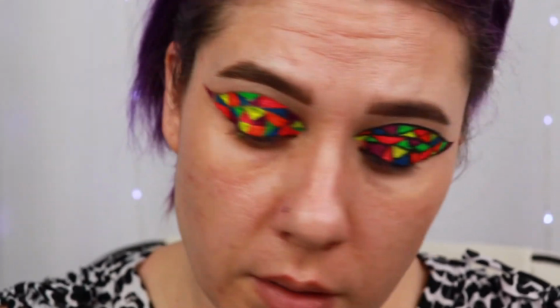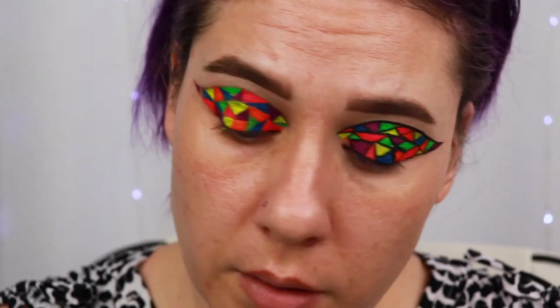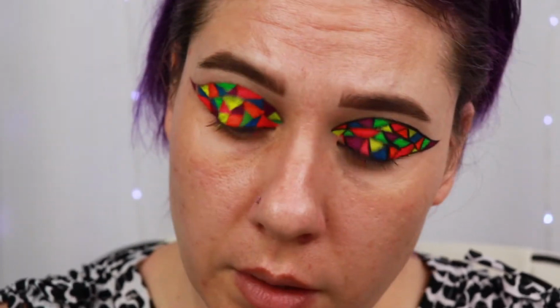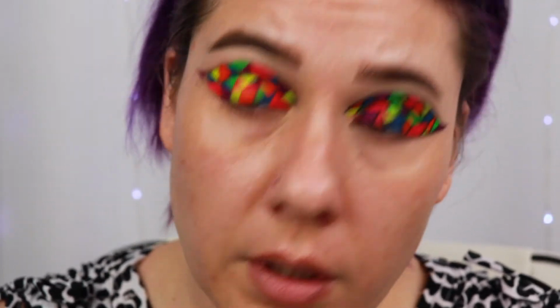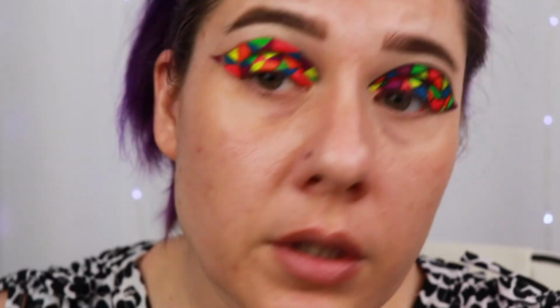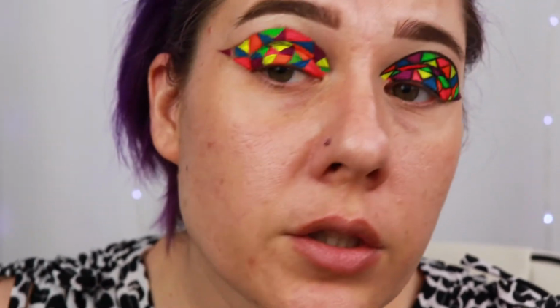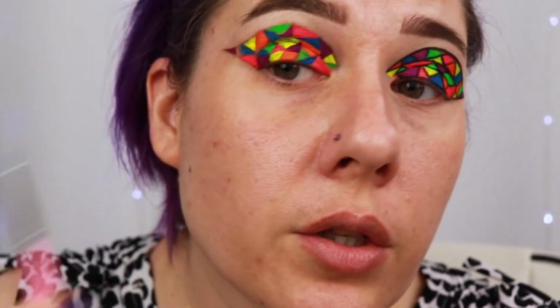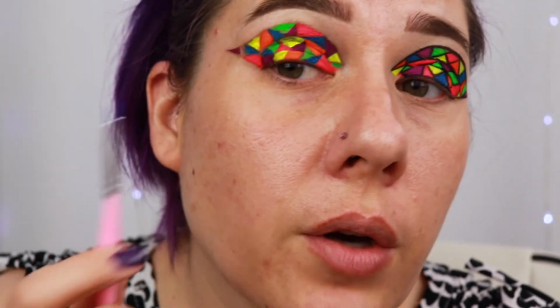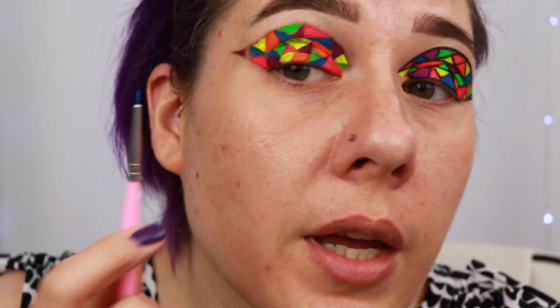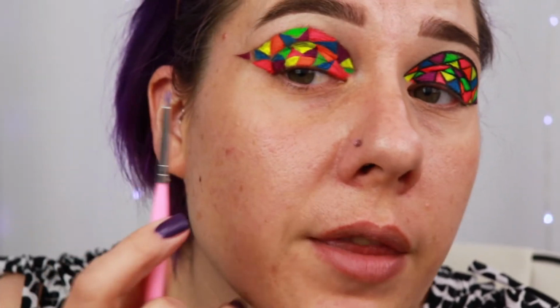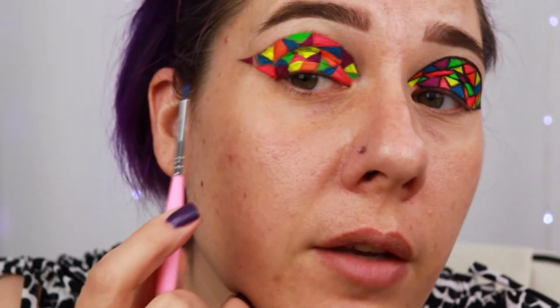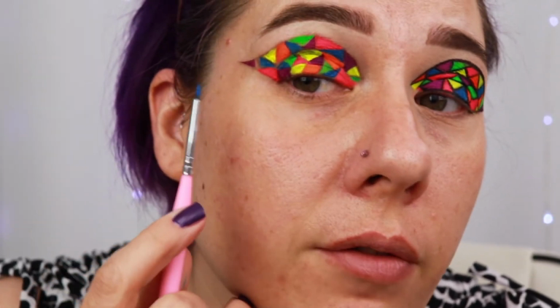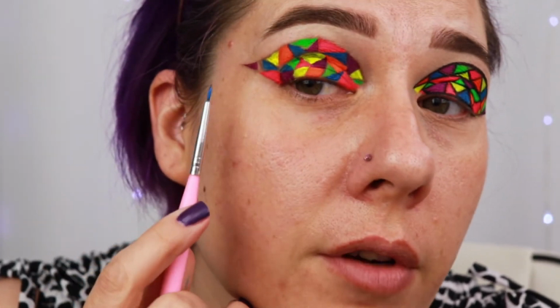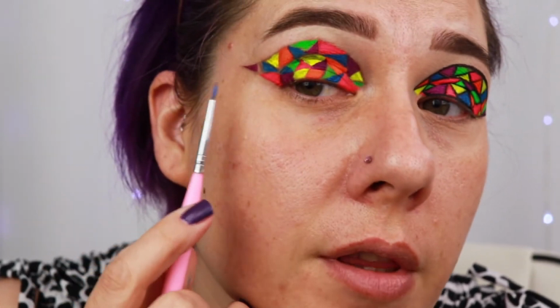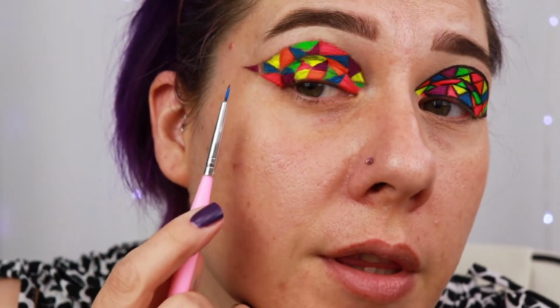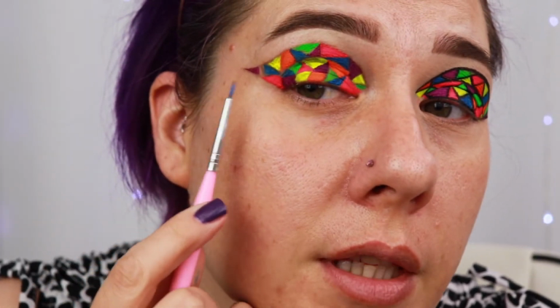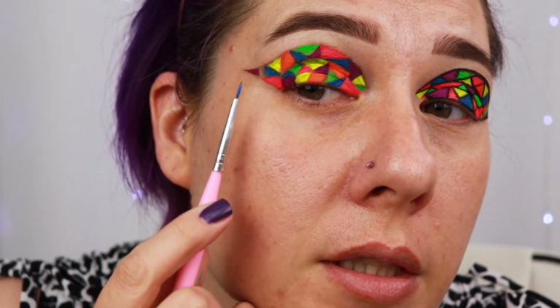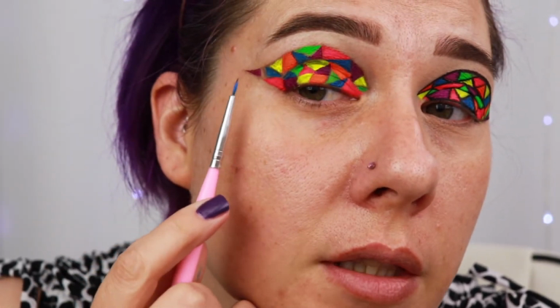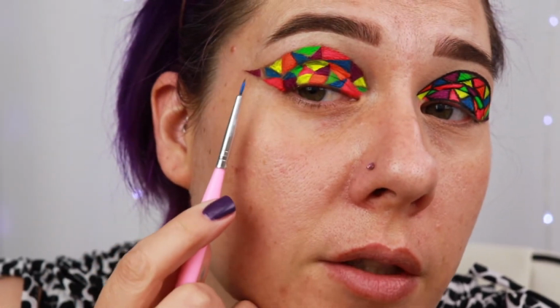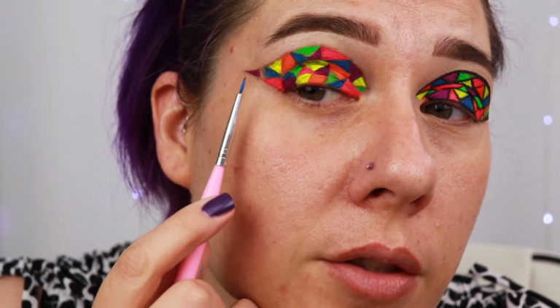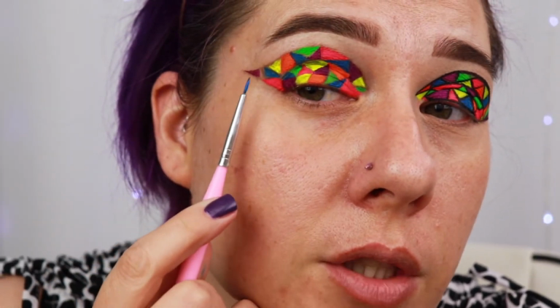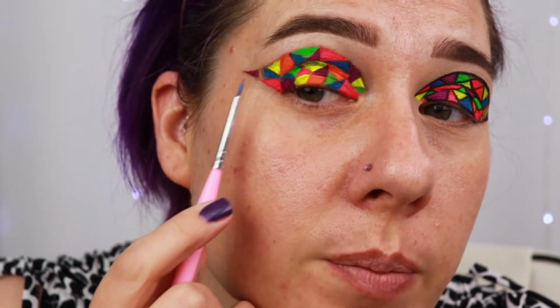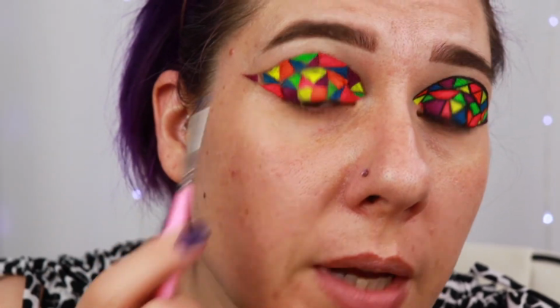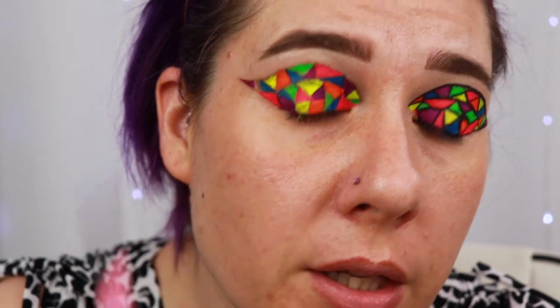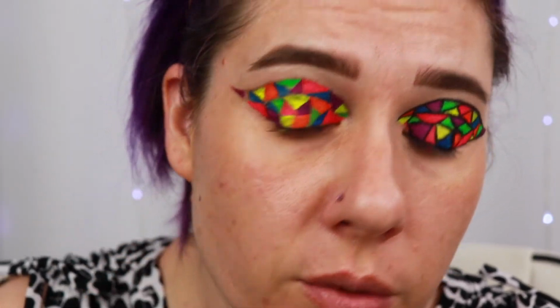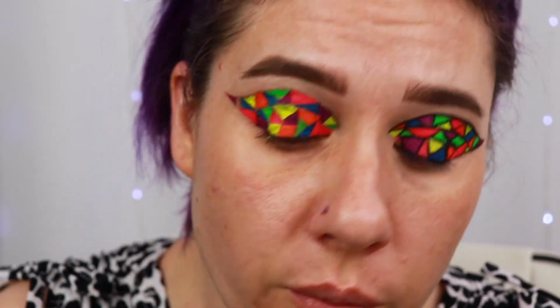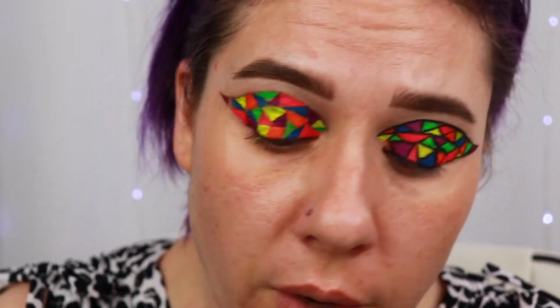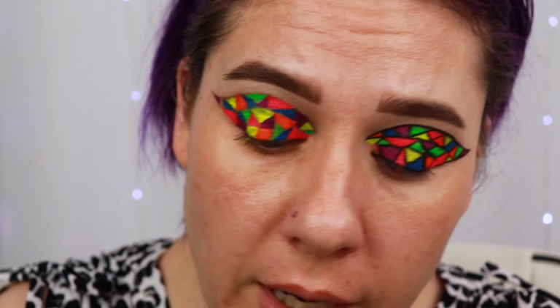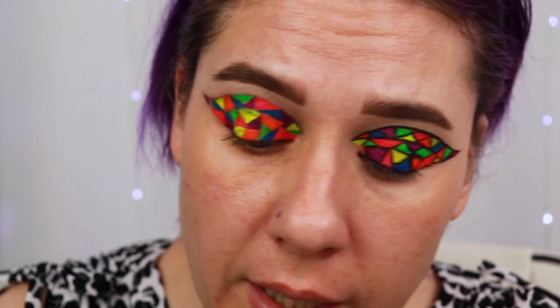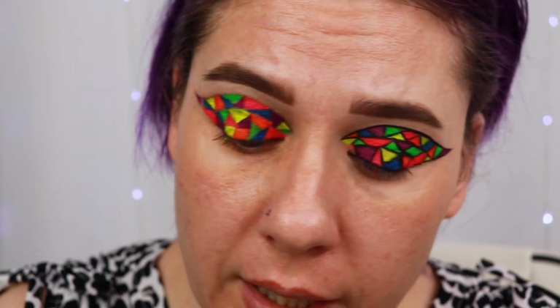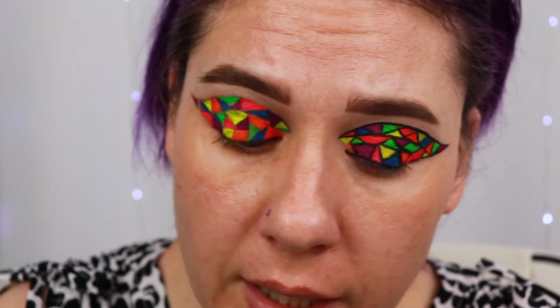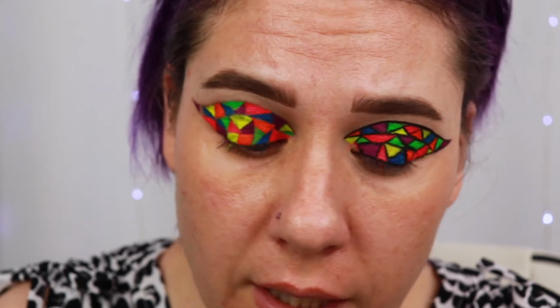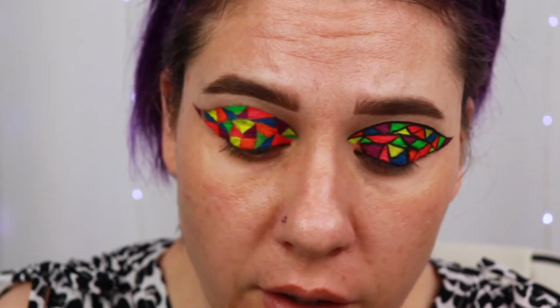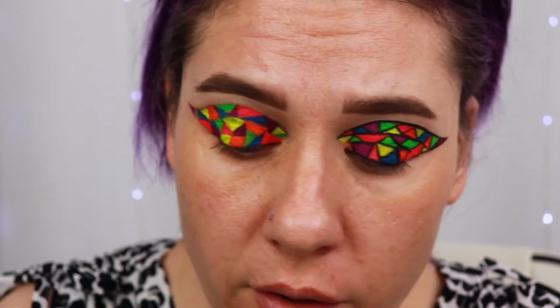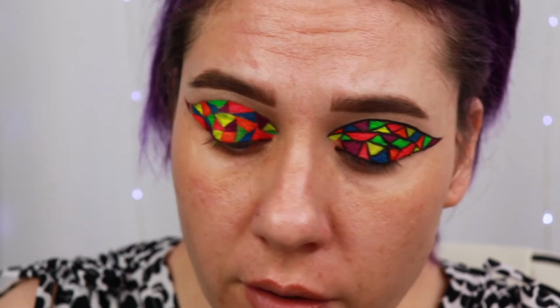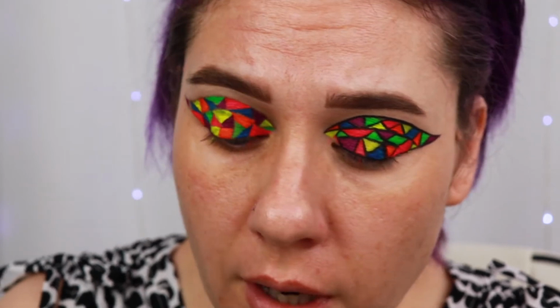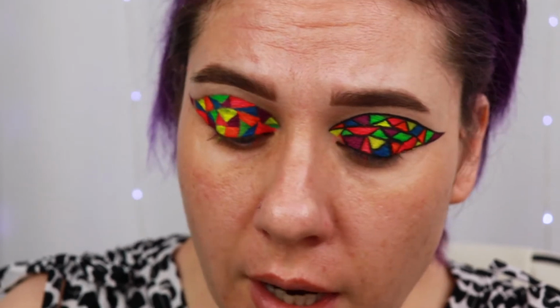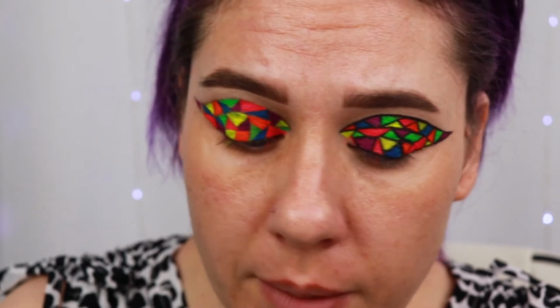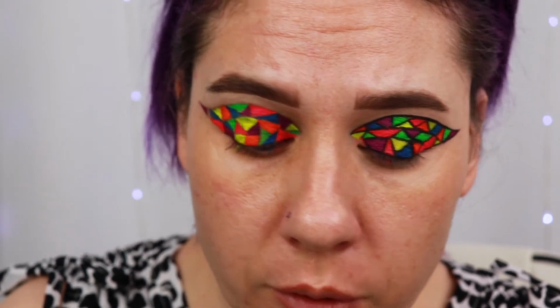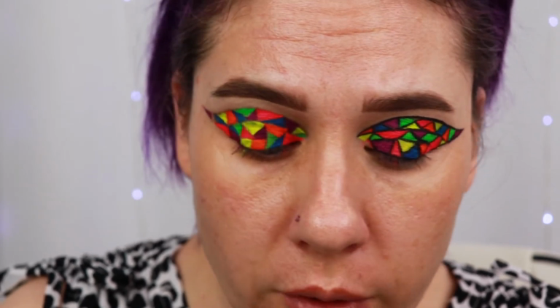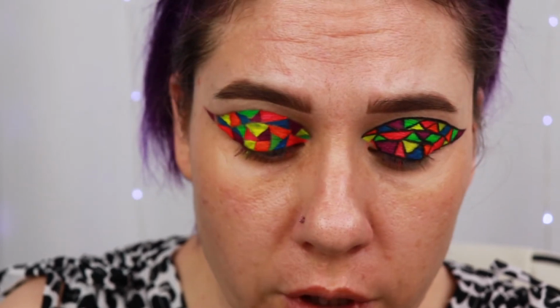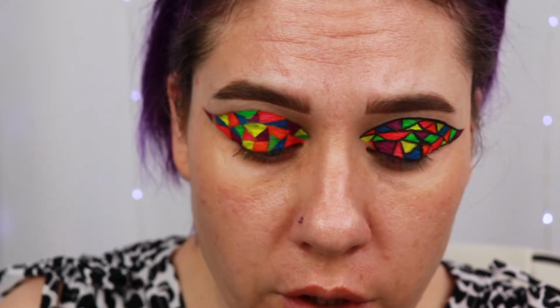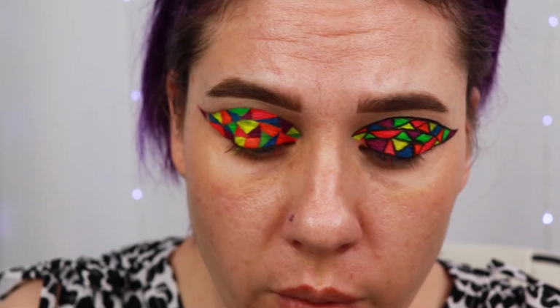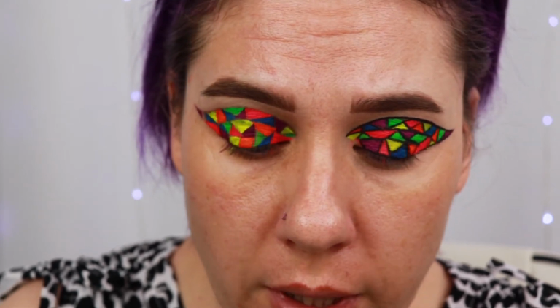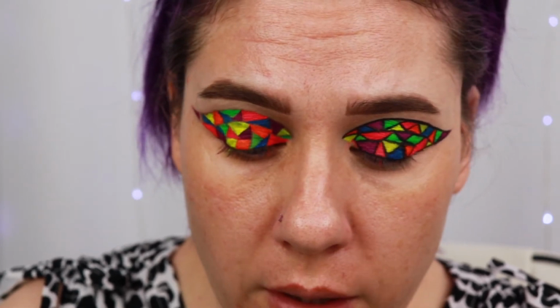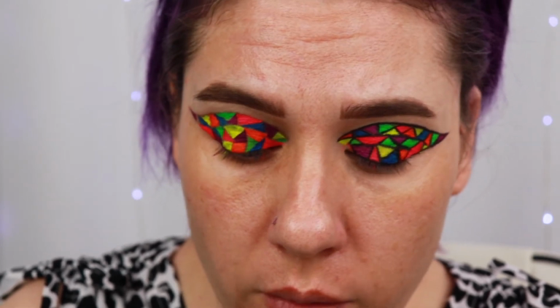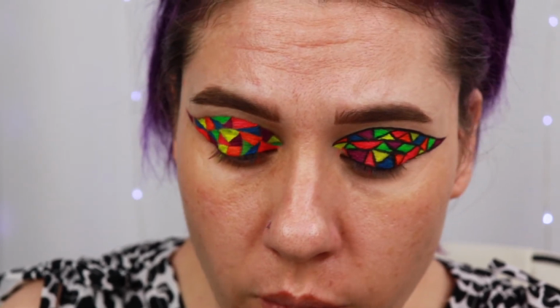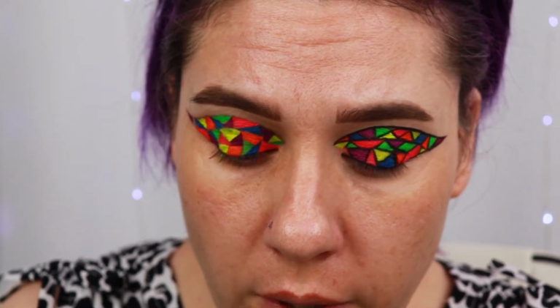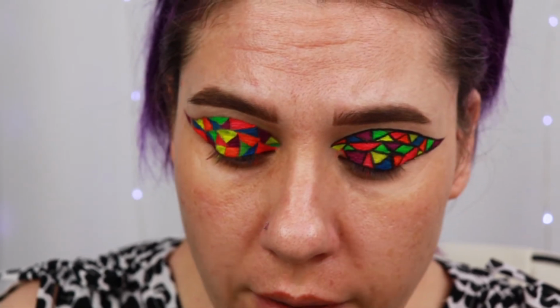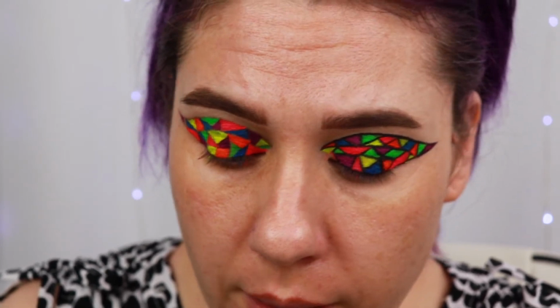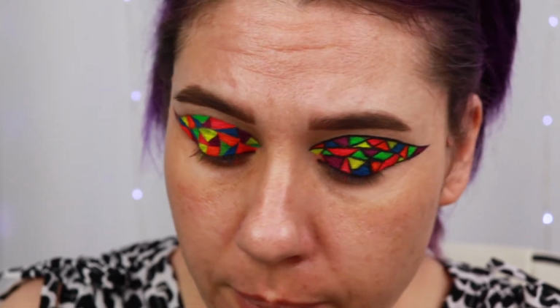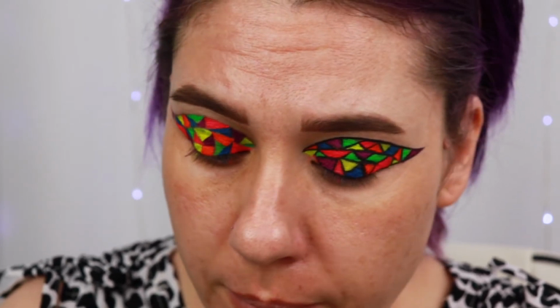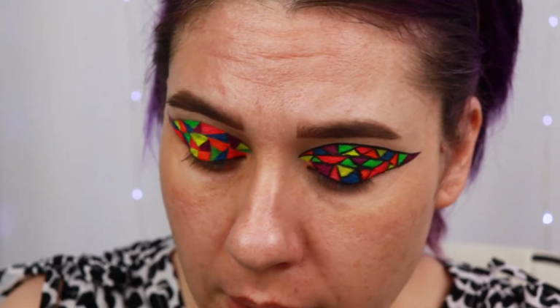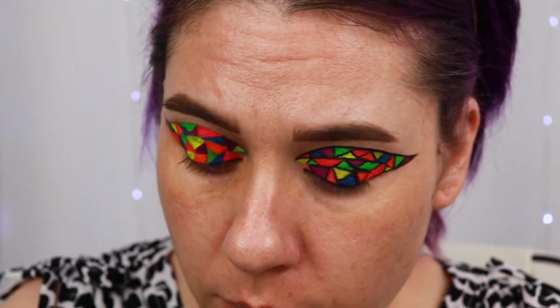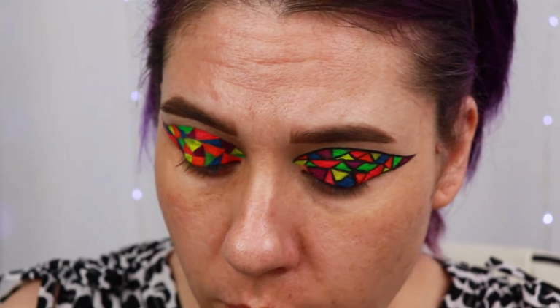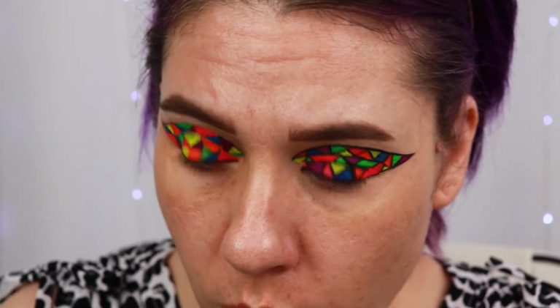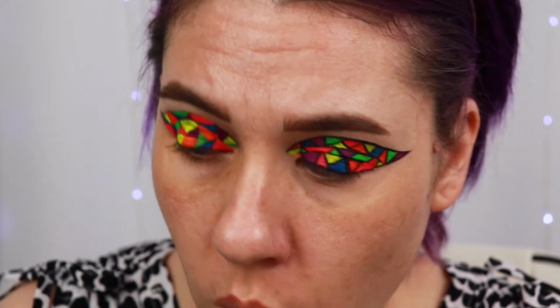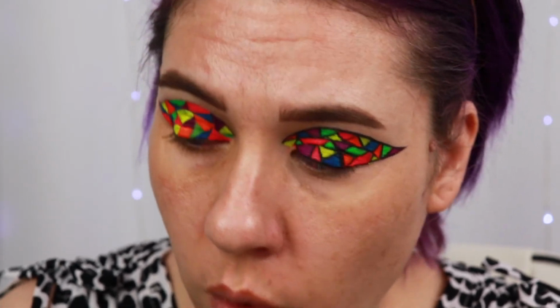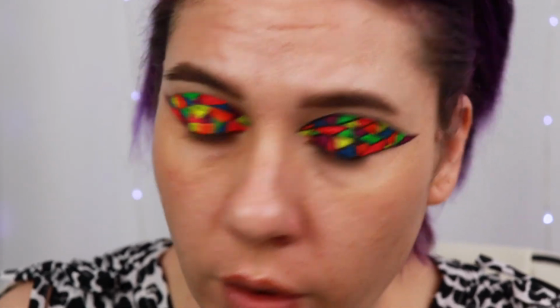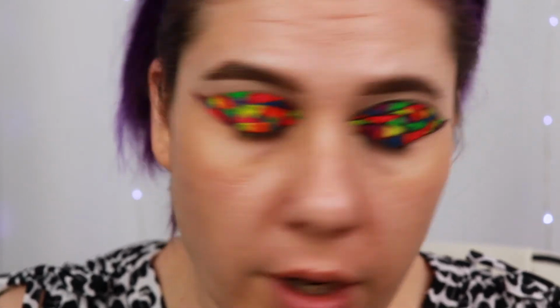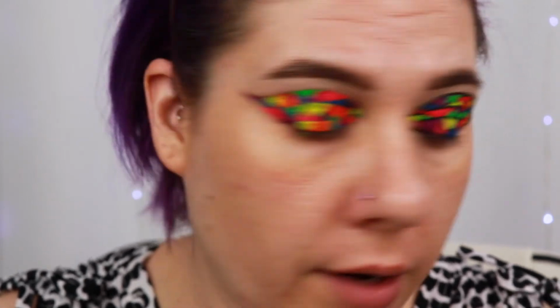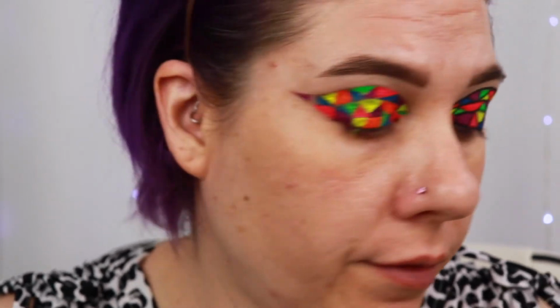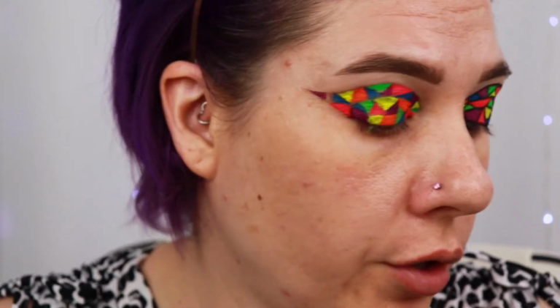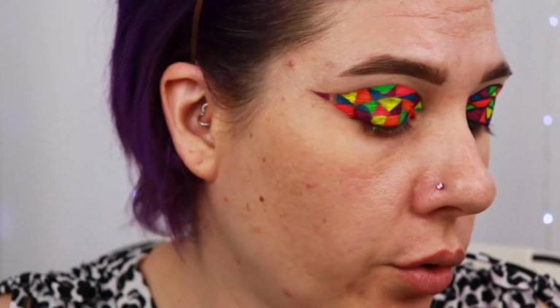I think for this little space right here, I'm going to go in with a bit more of the green.